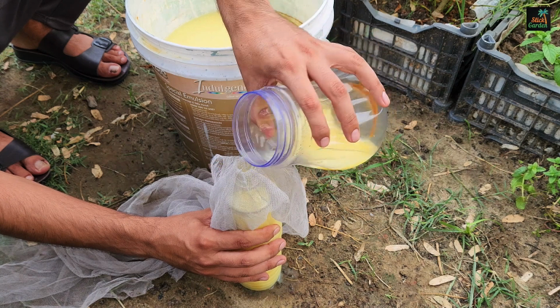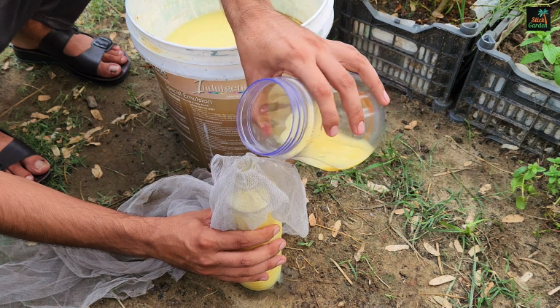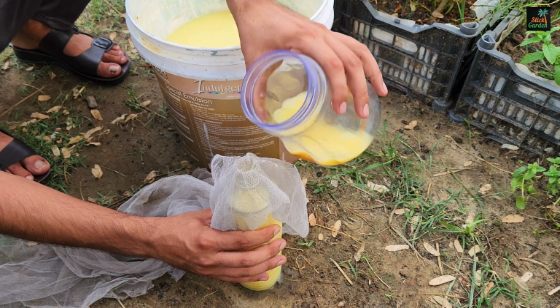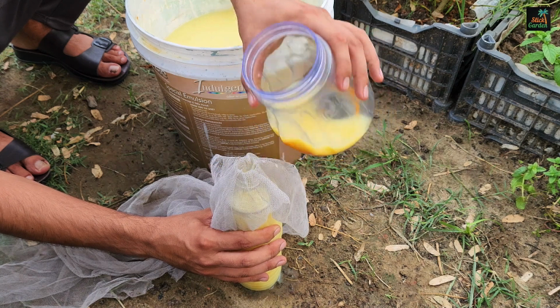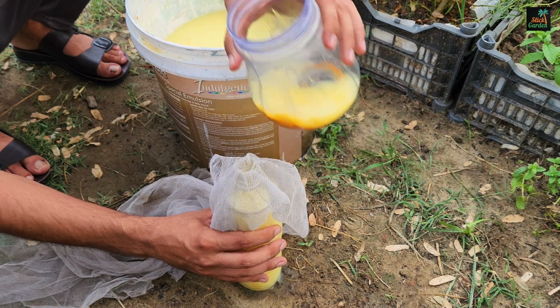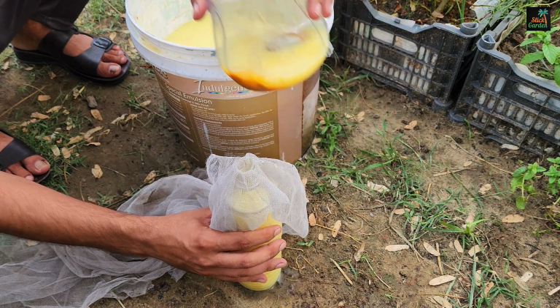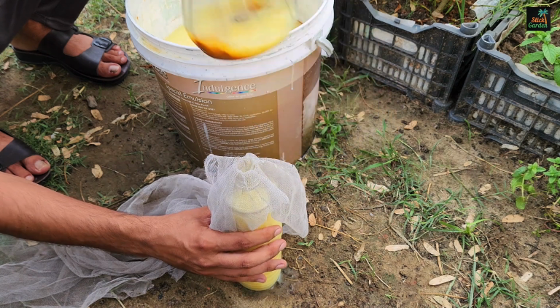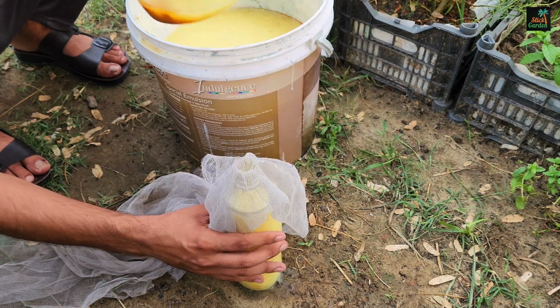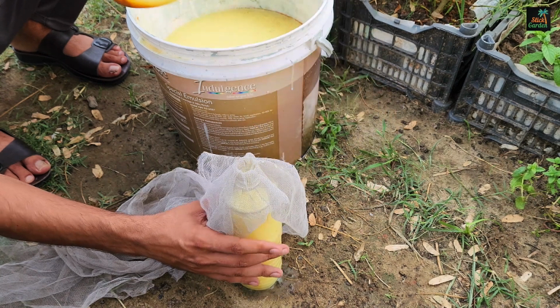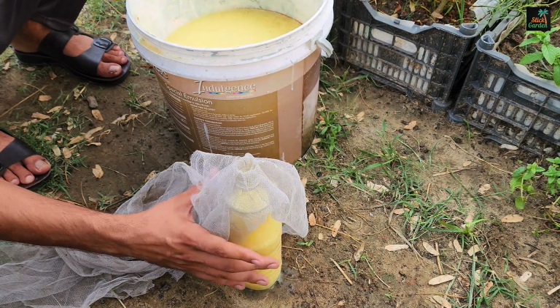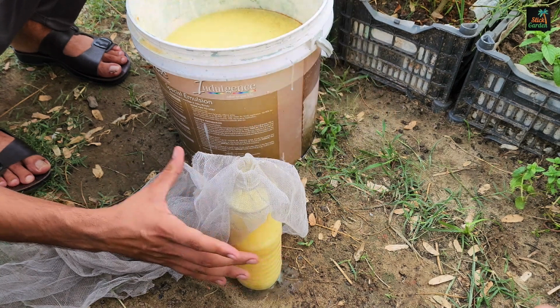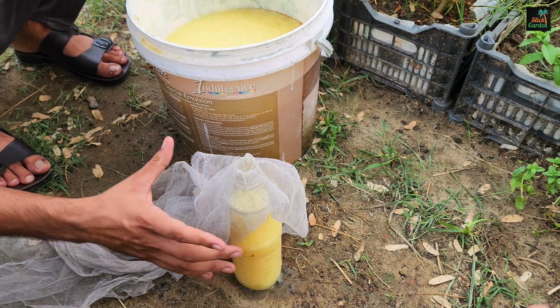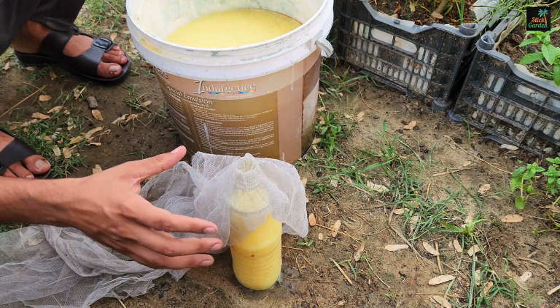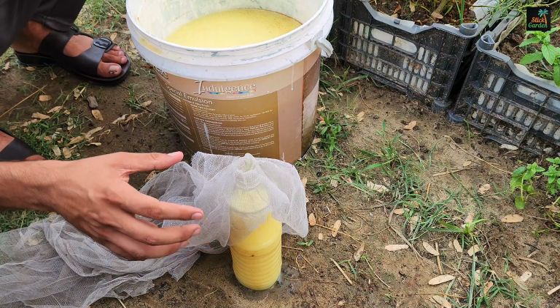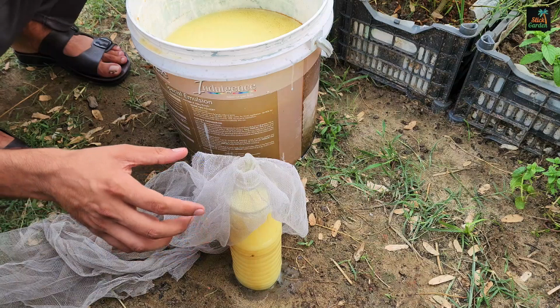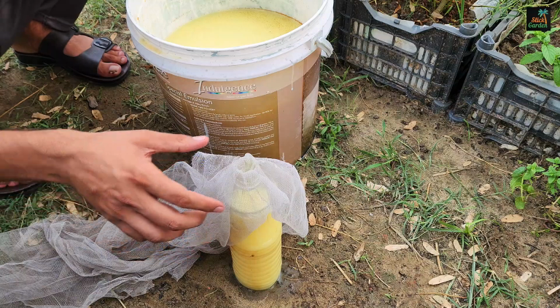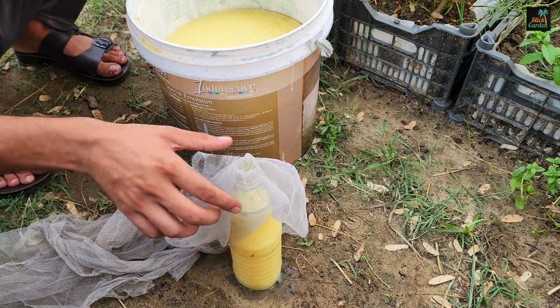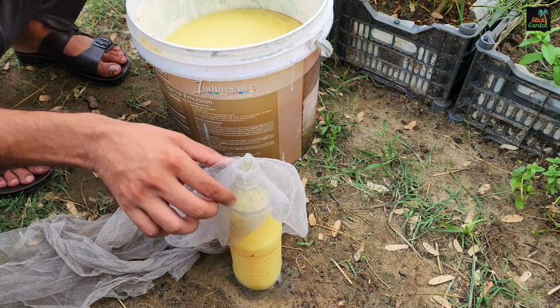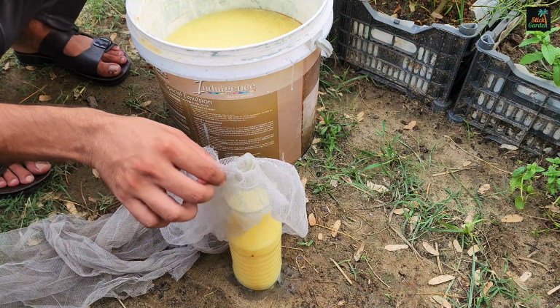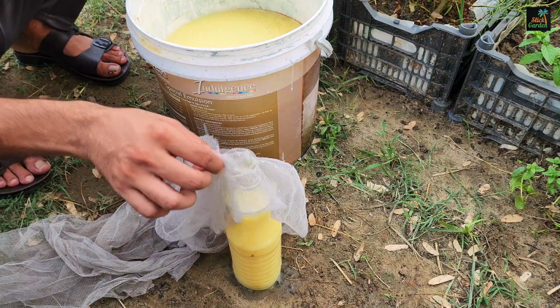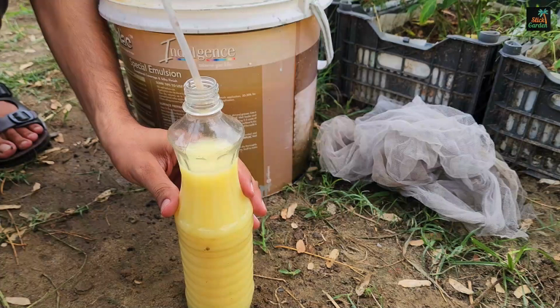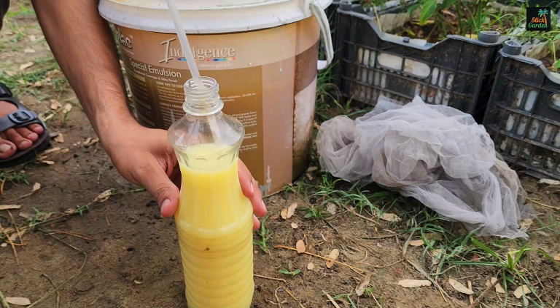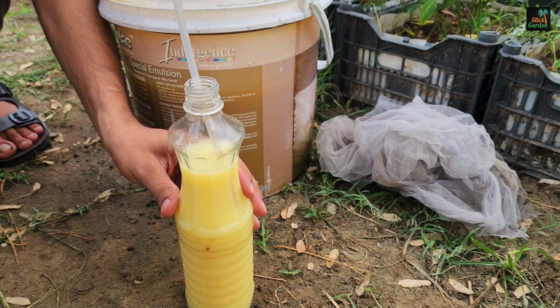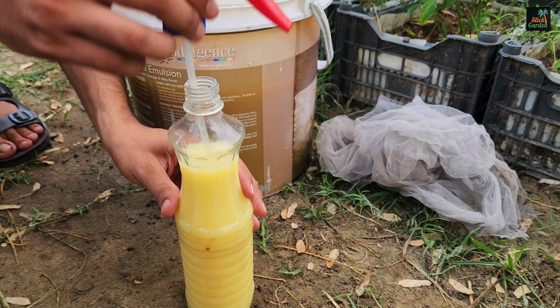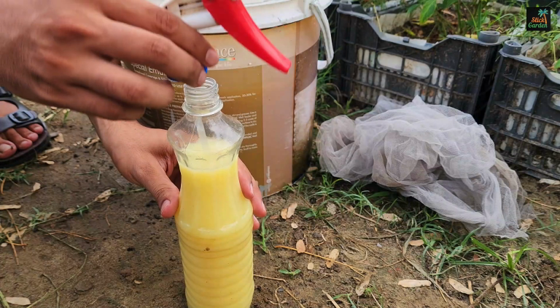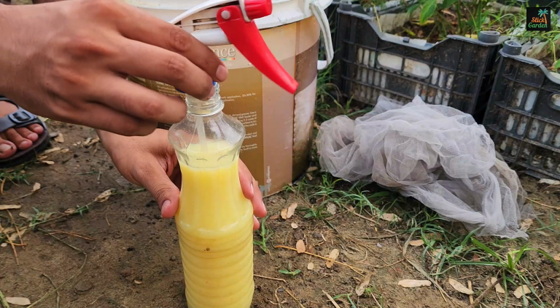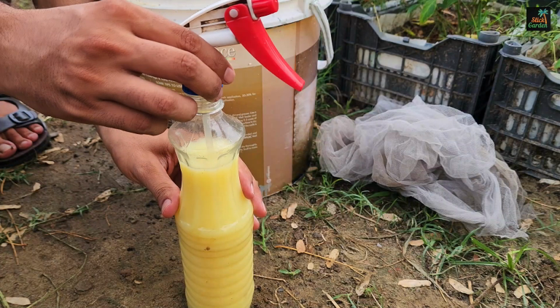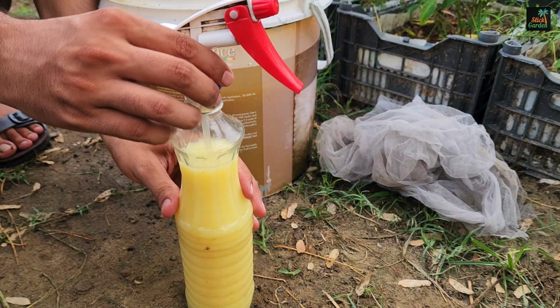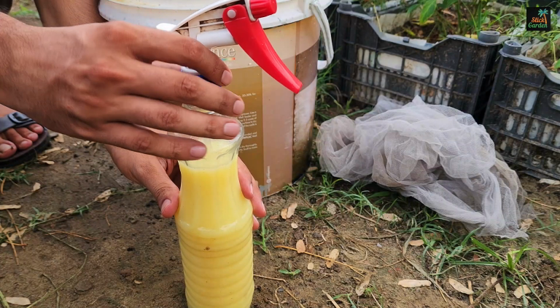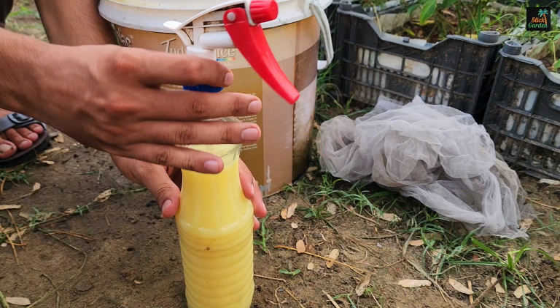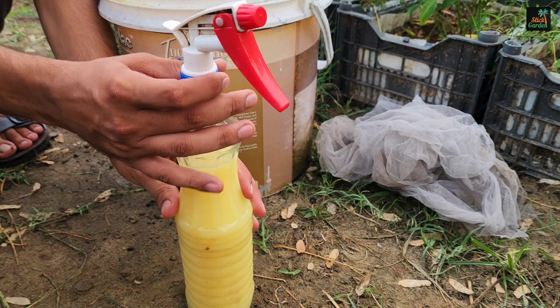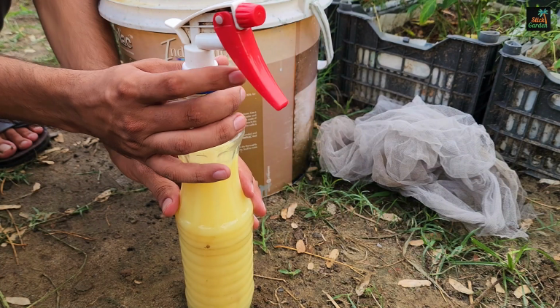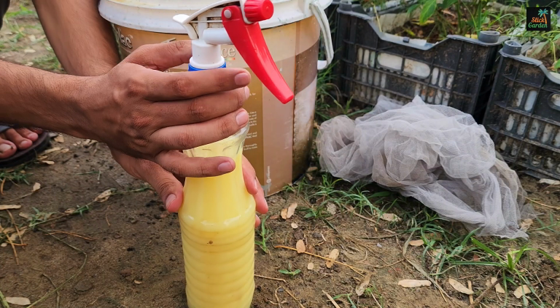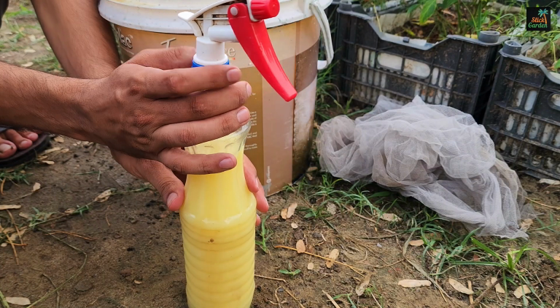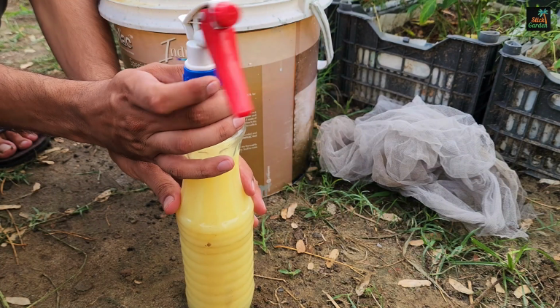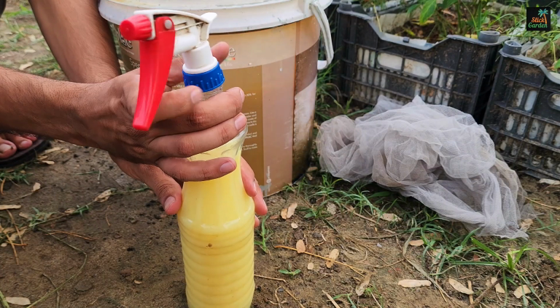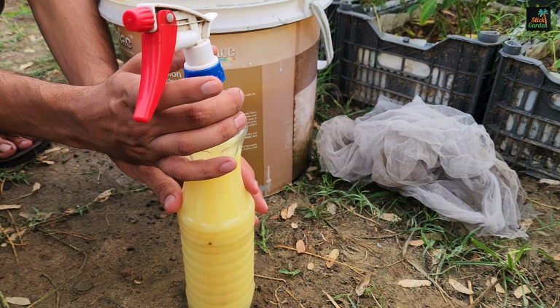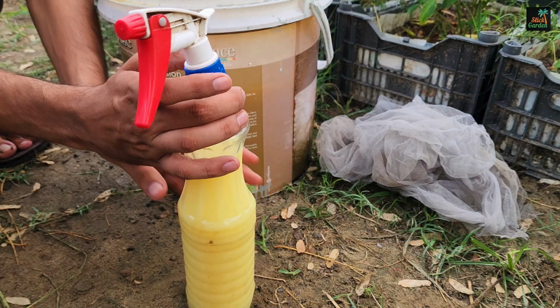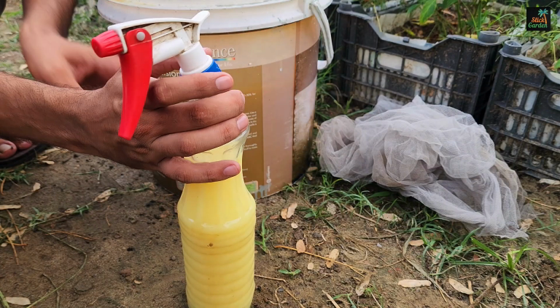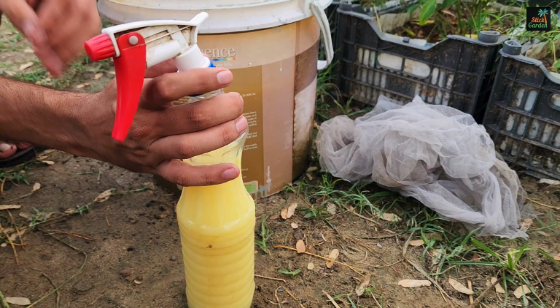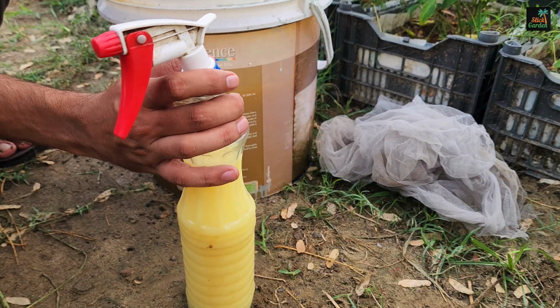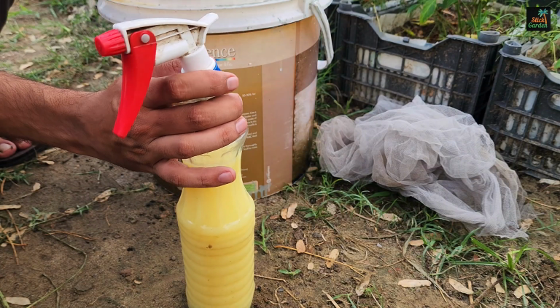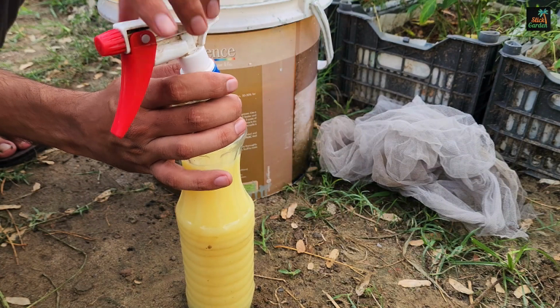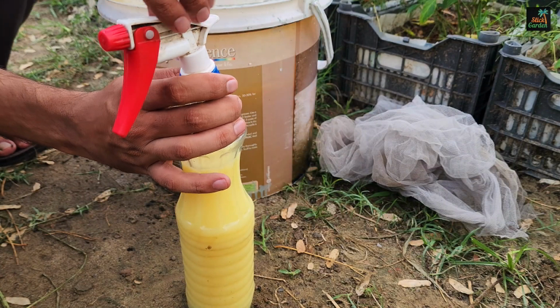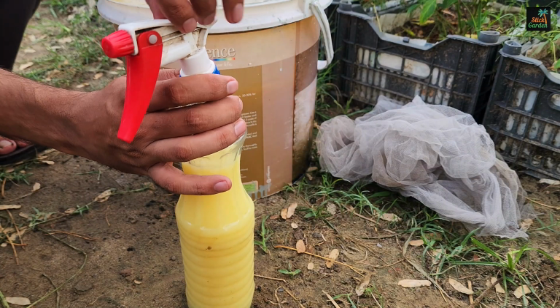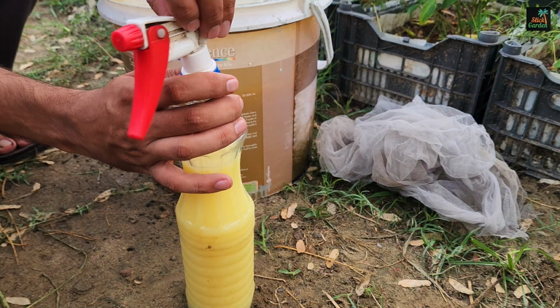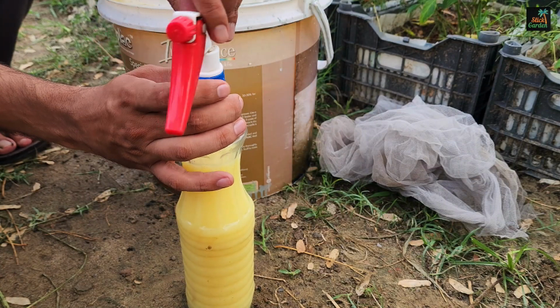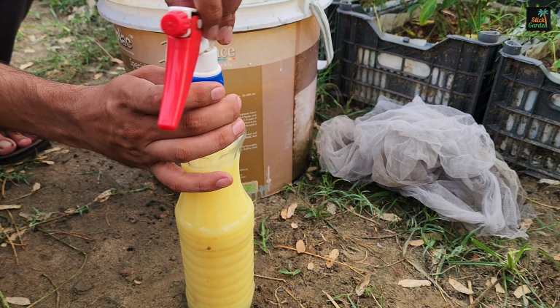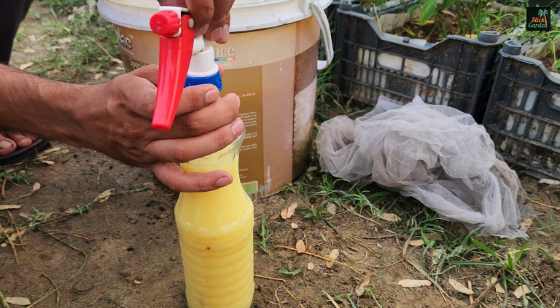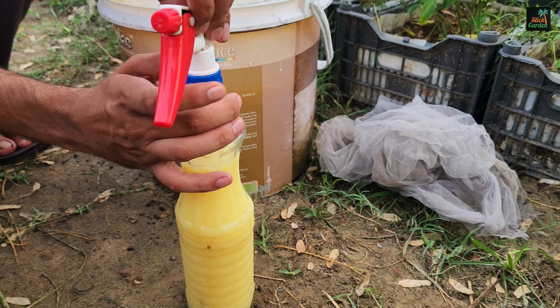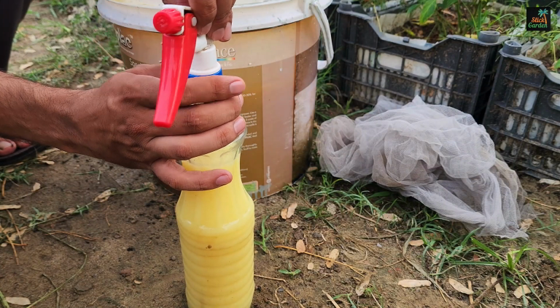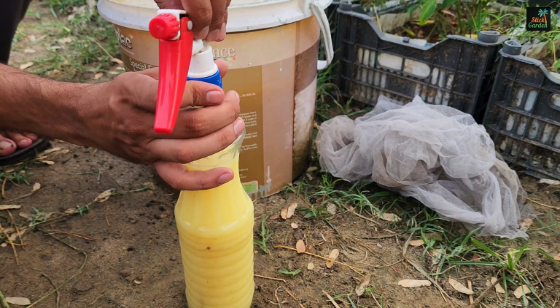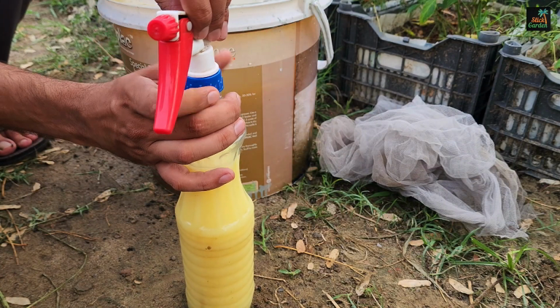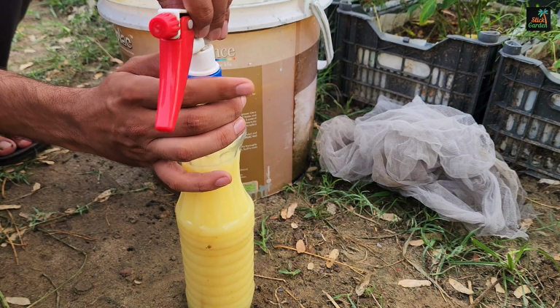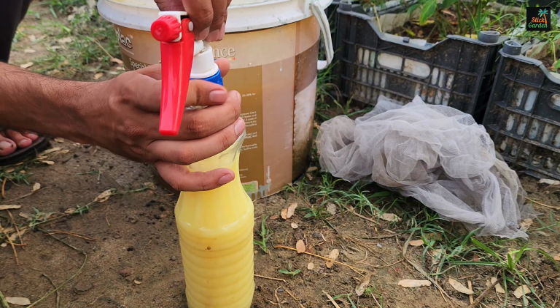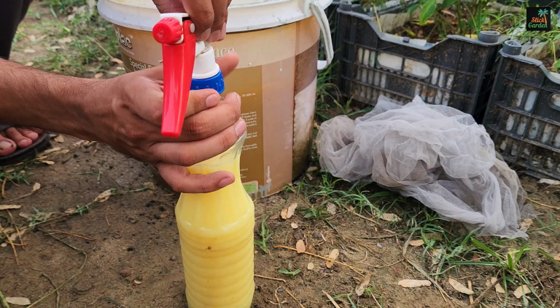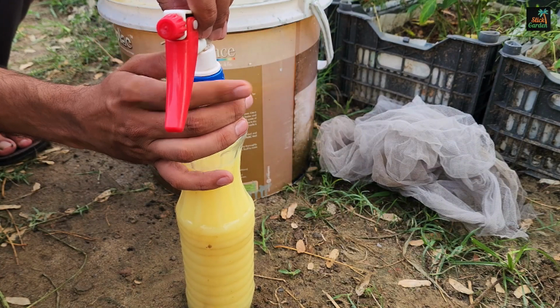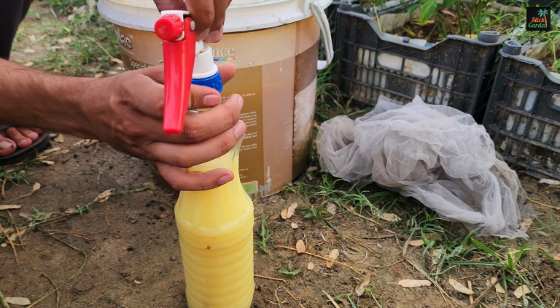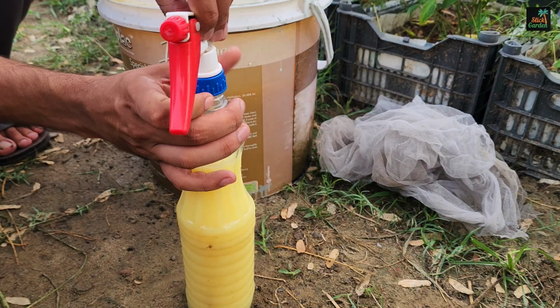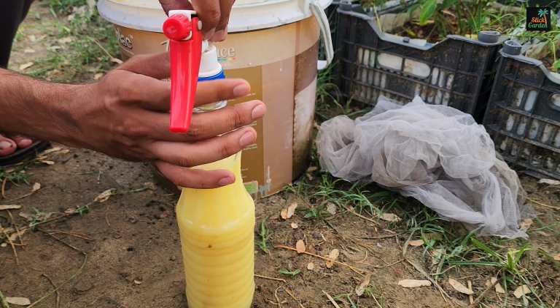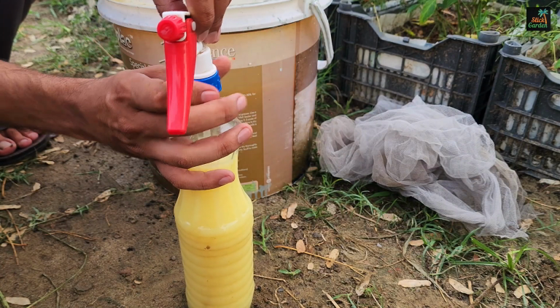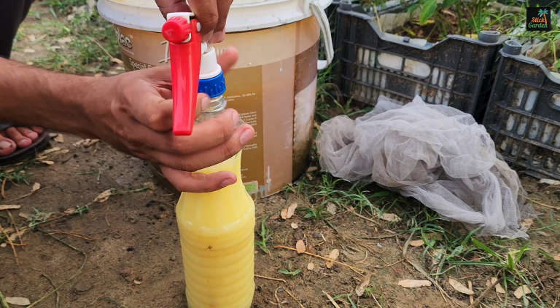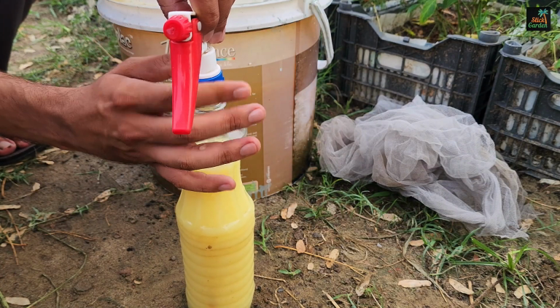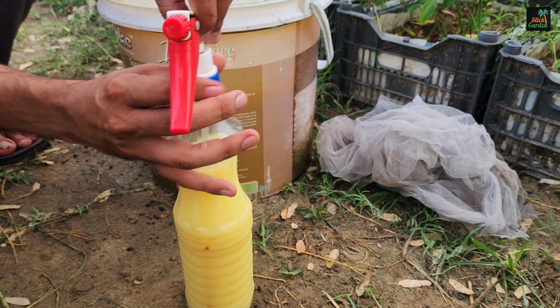When applying the spray, ensure that you cover all parts of the leaves, including the tops and bottoms, to provide comprehensive protection.